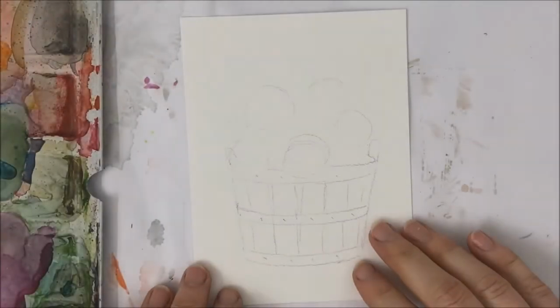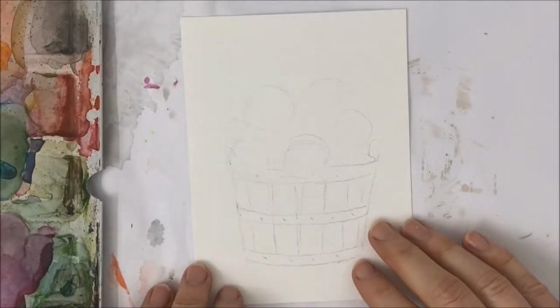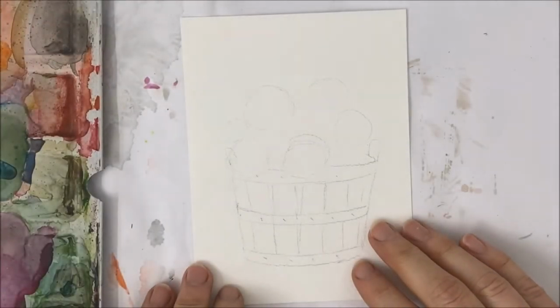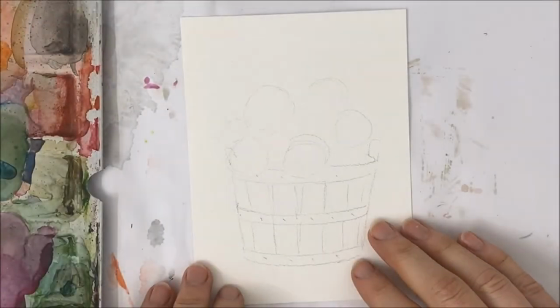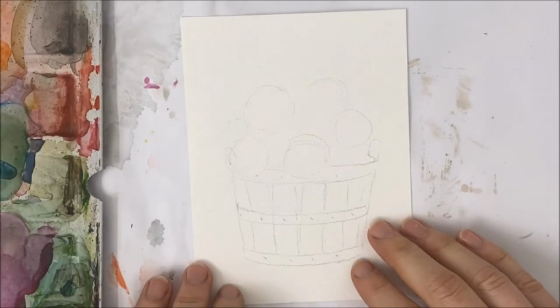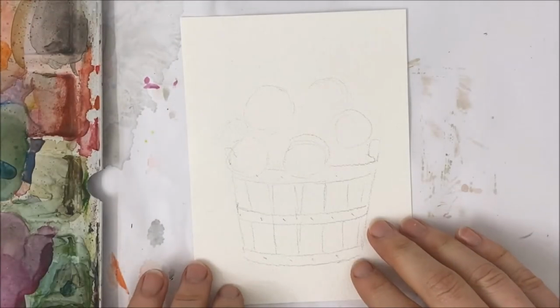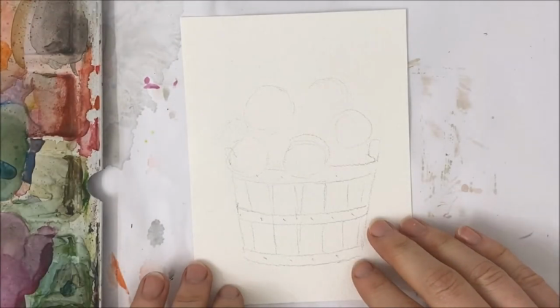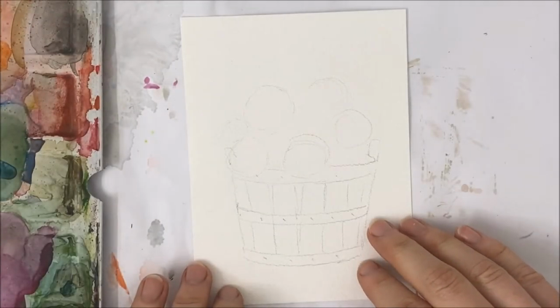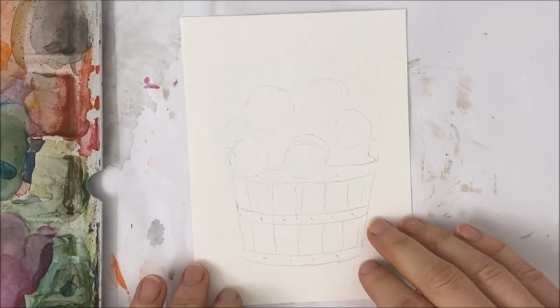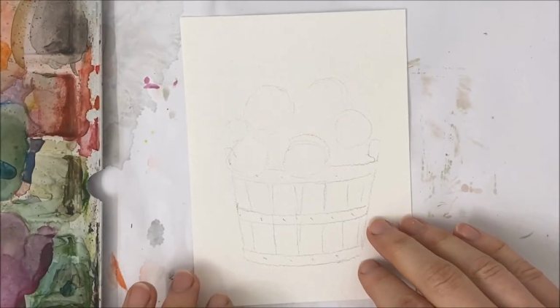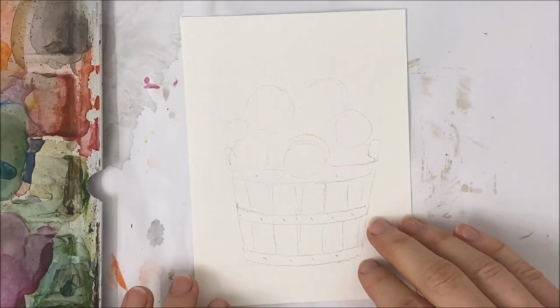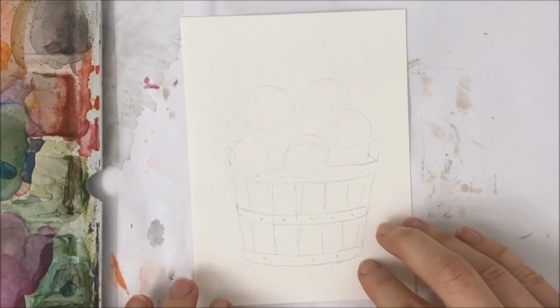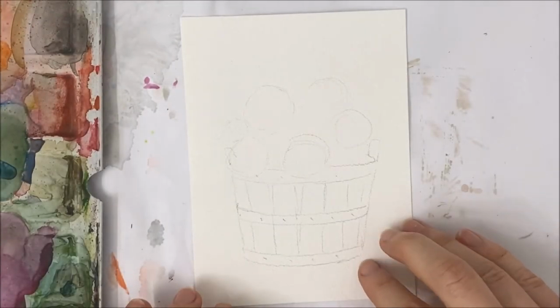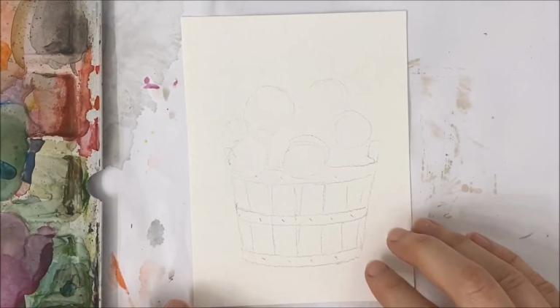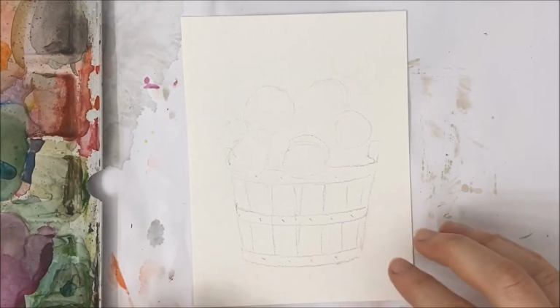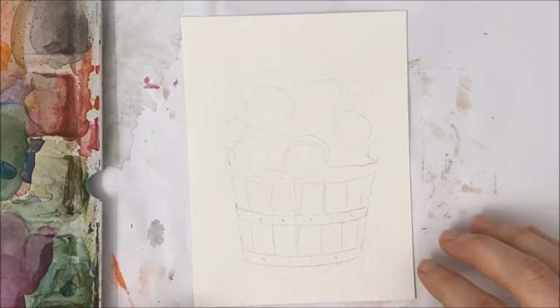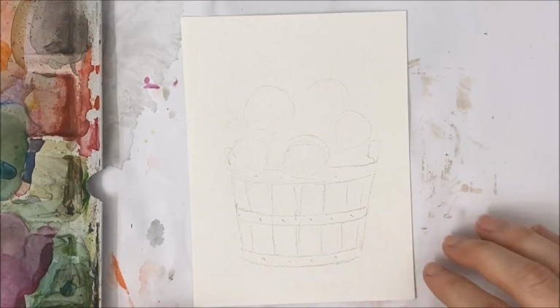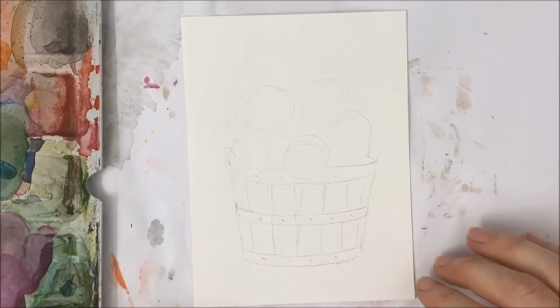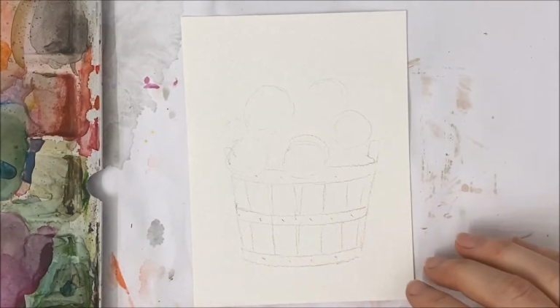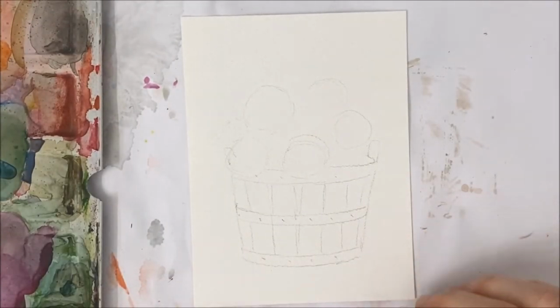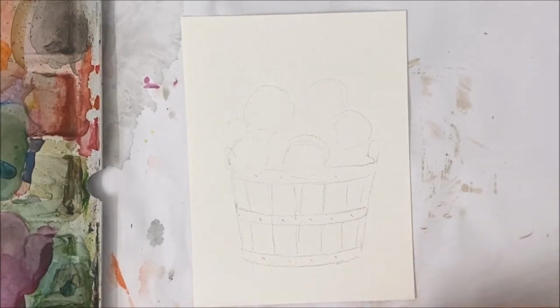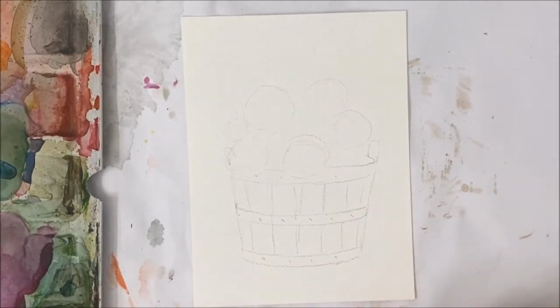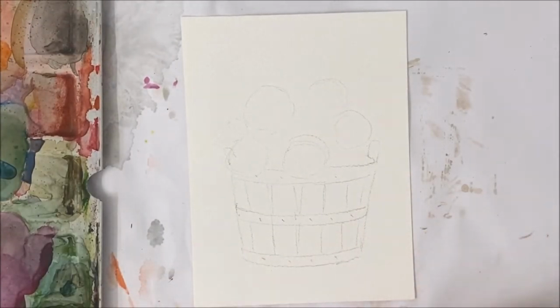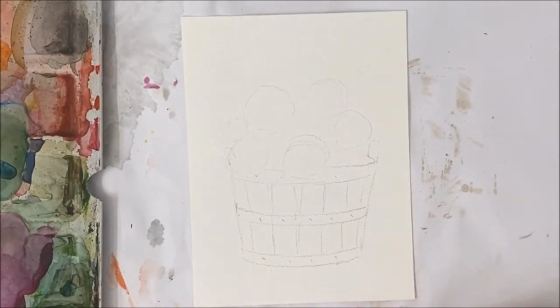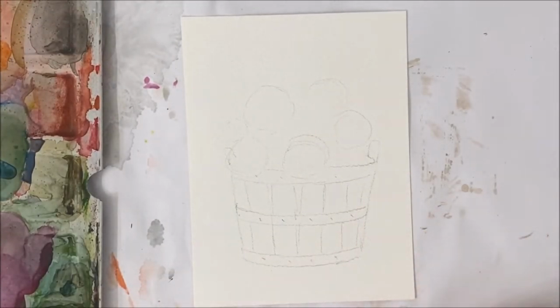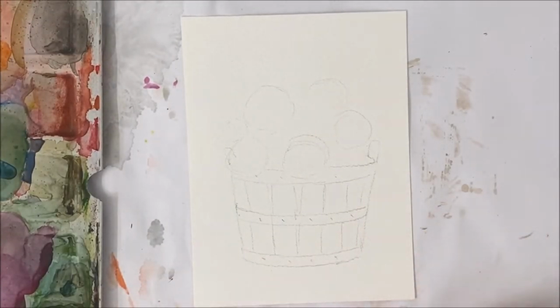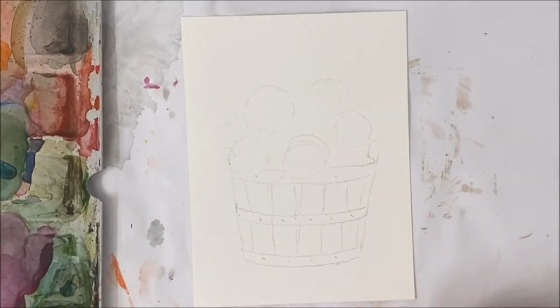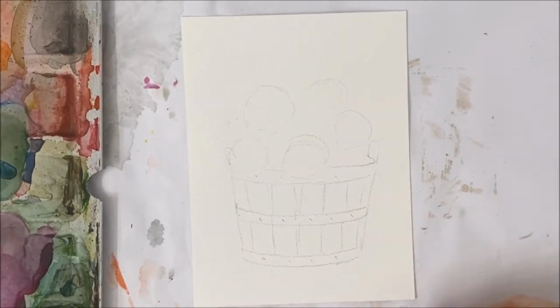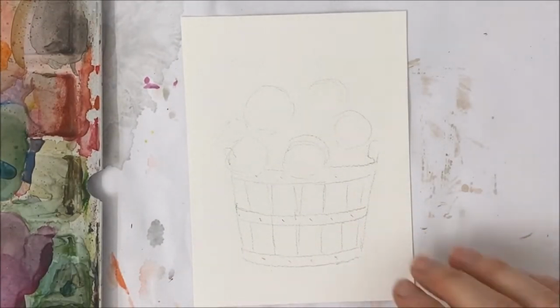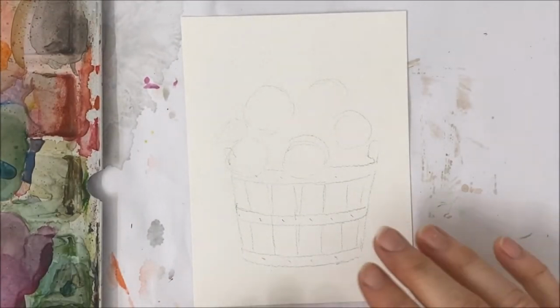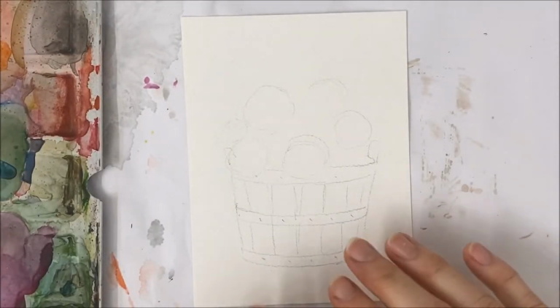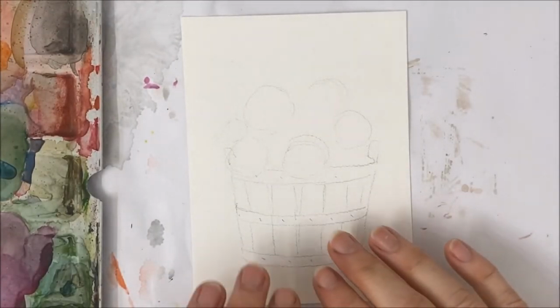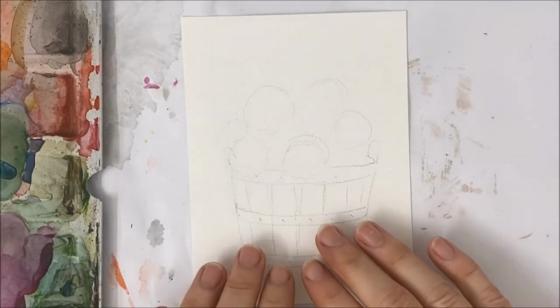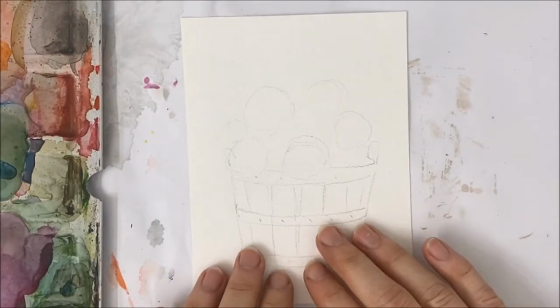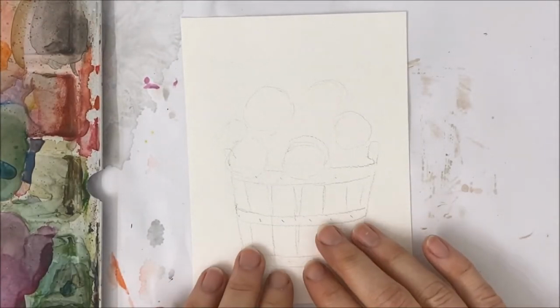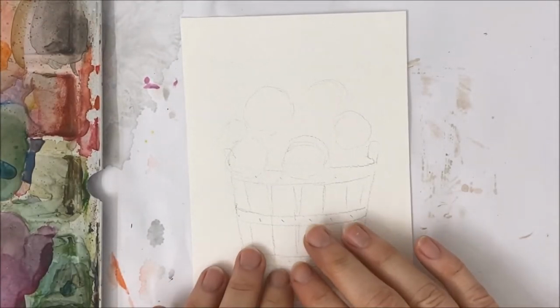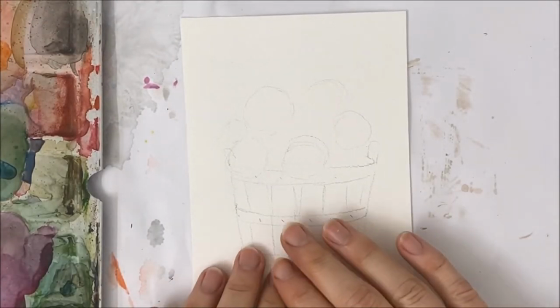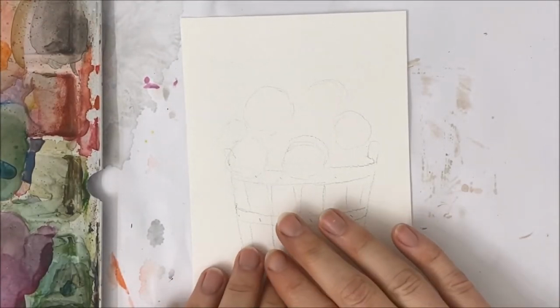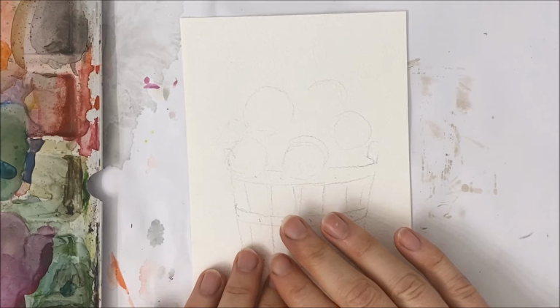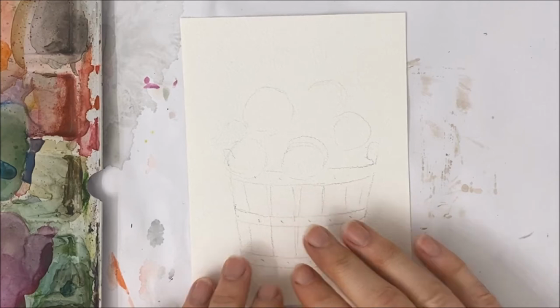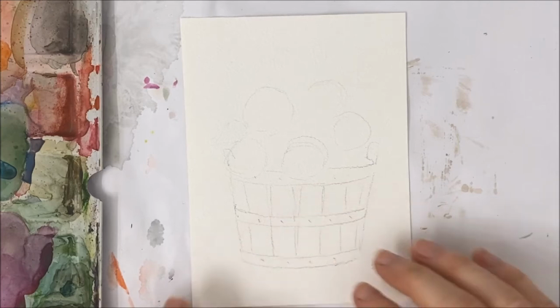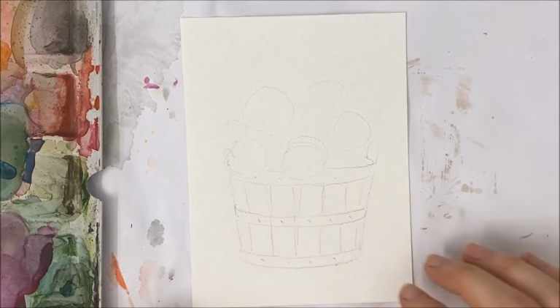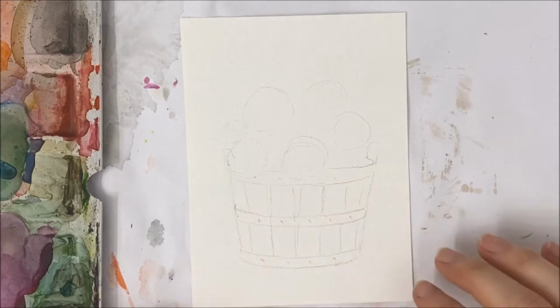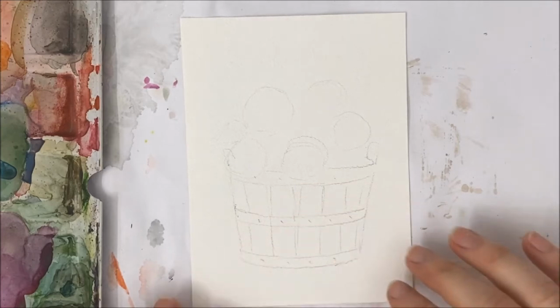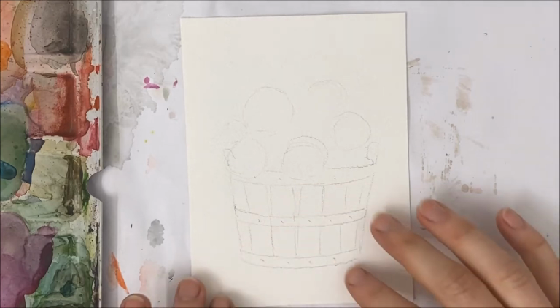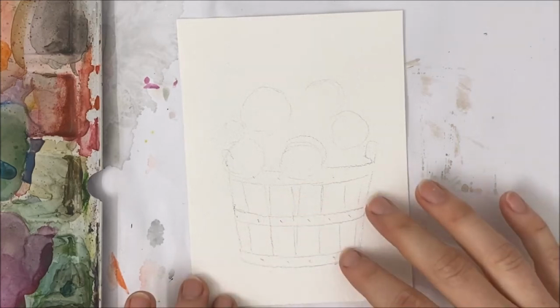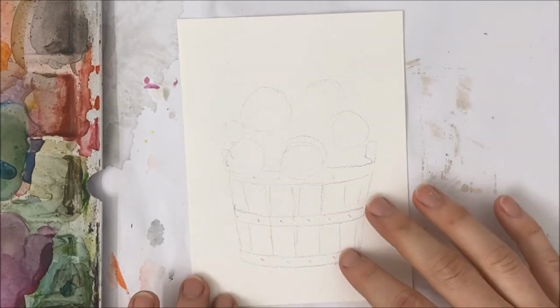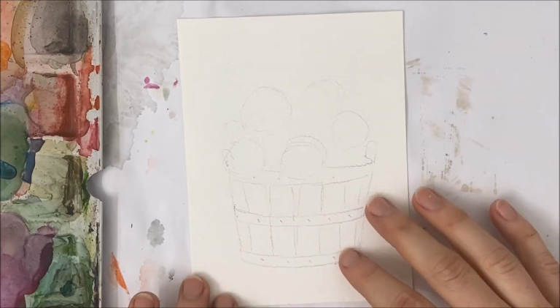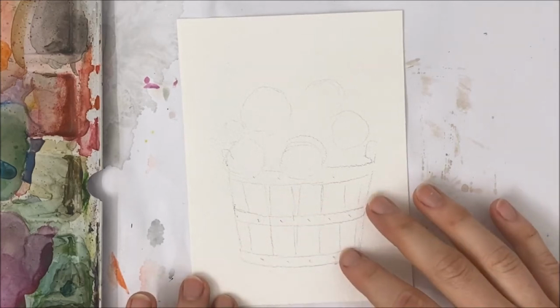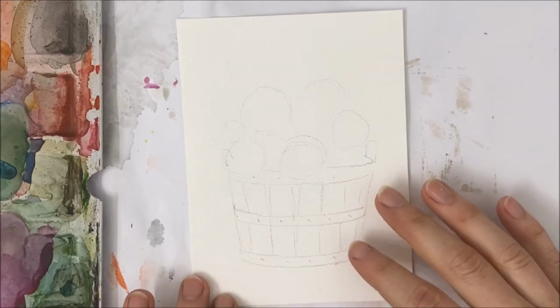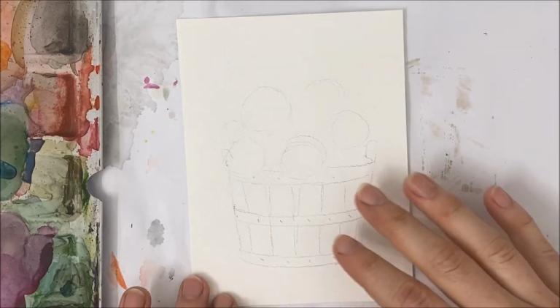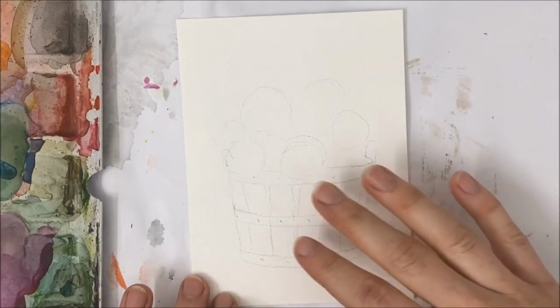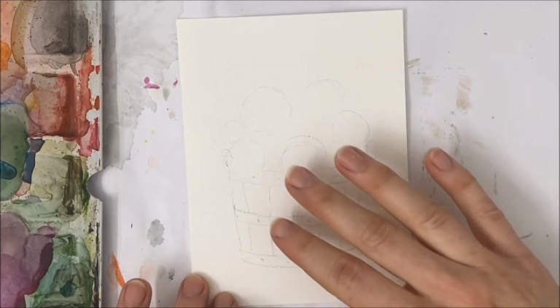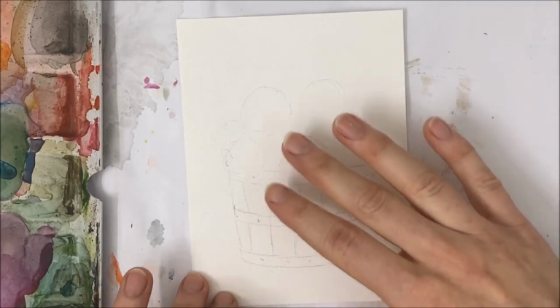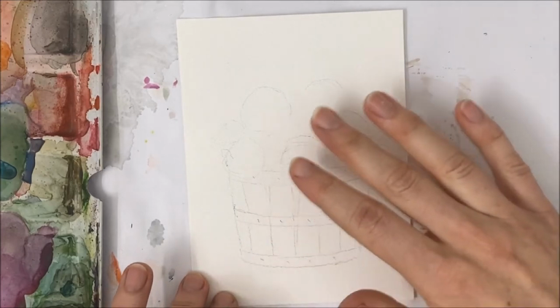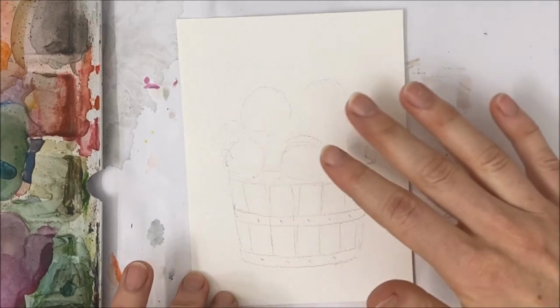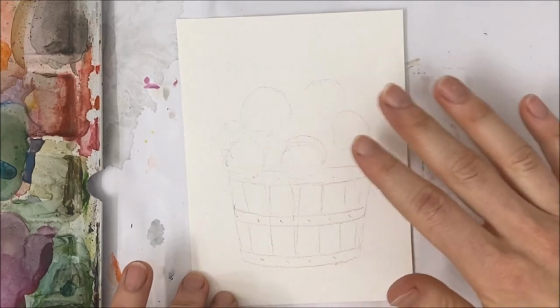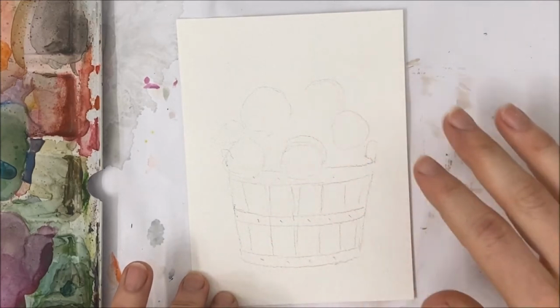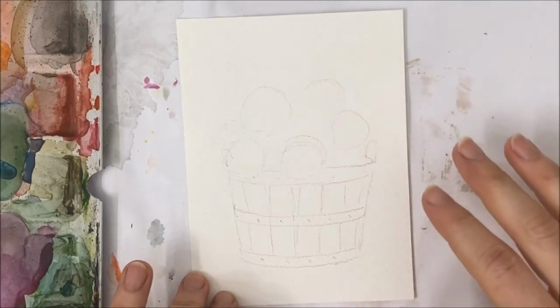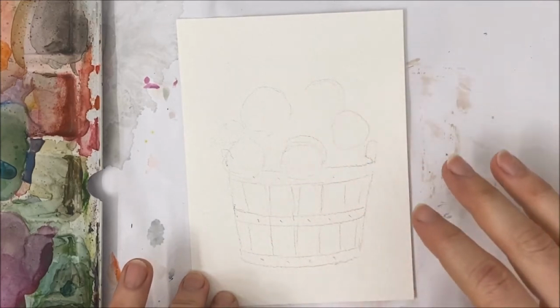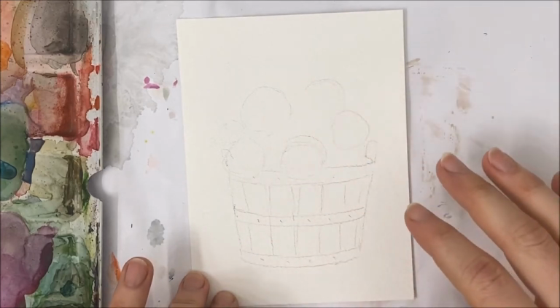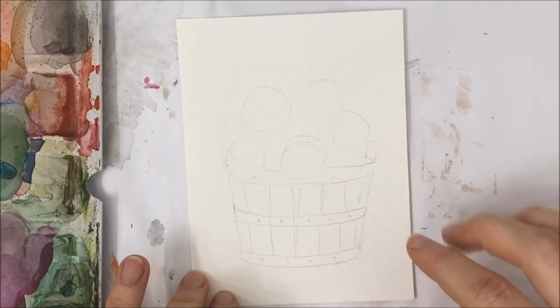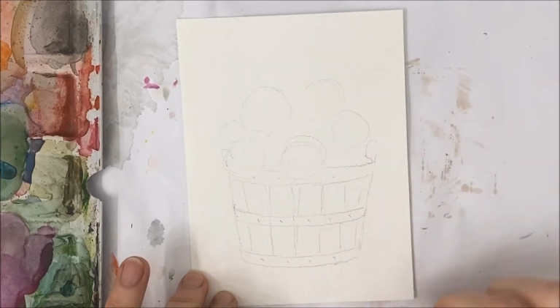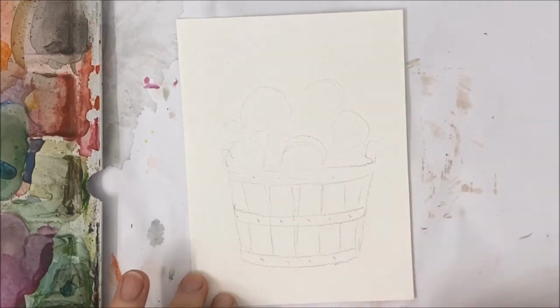Hello everybody and welcome to another watercolor tutorial. We're going to be painting this bushel full of hydrangeas.